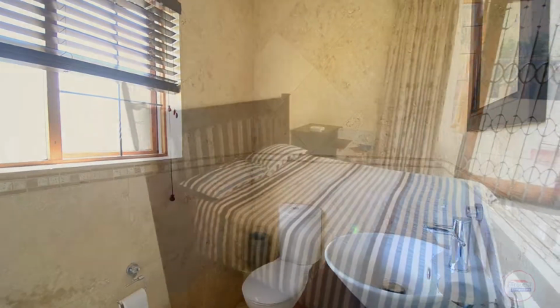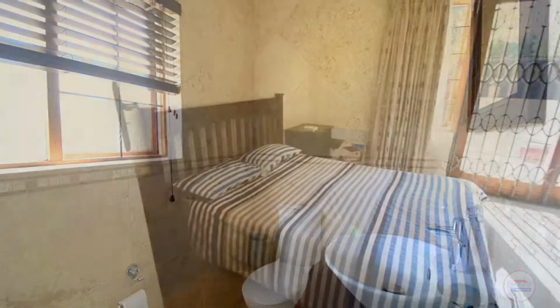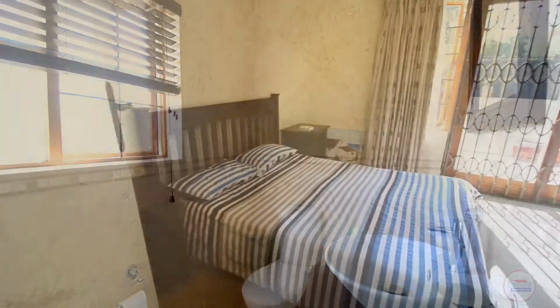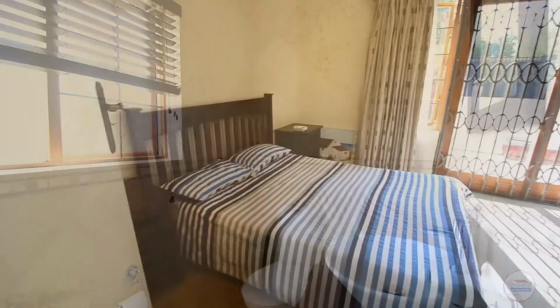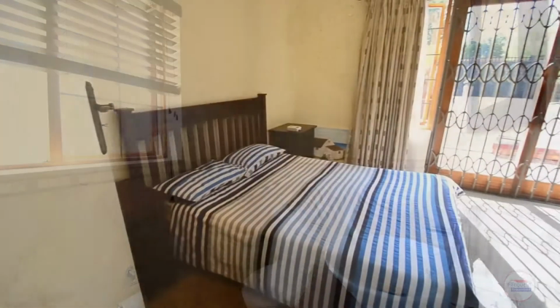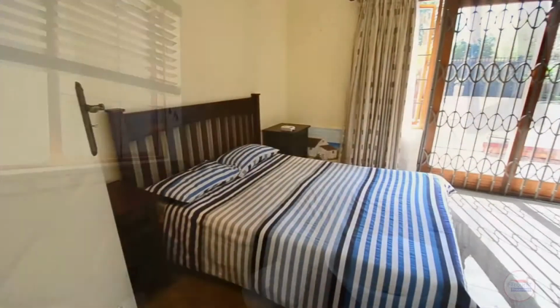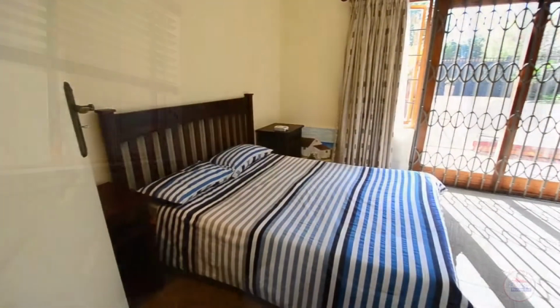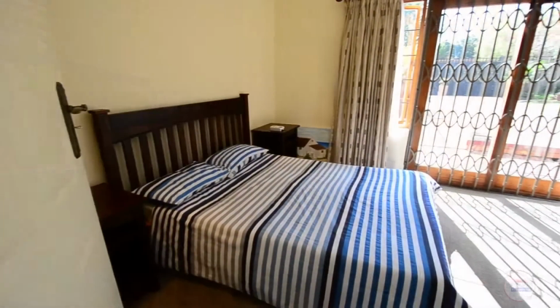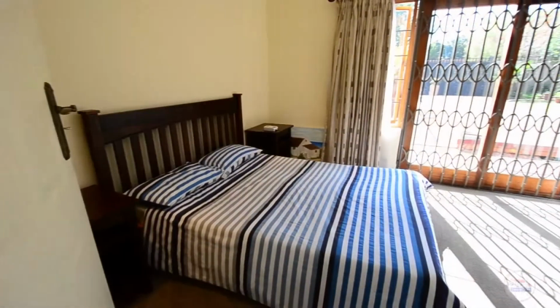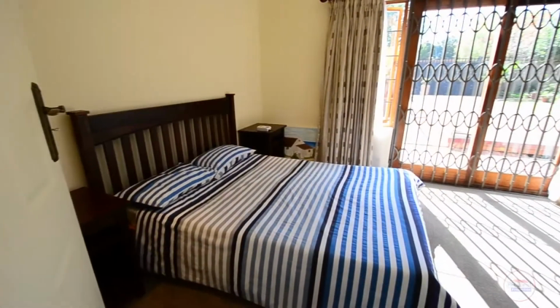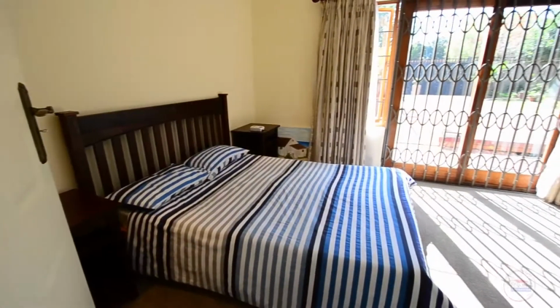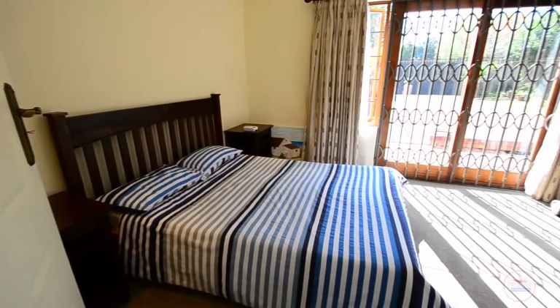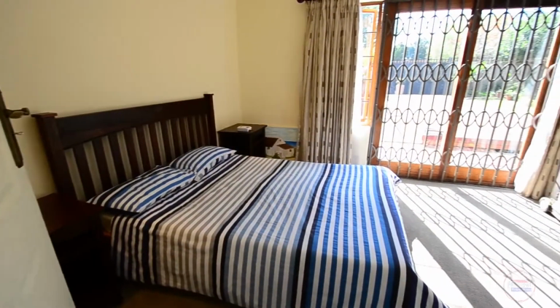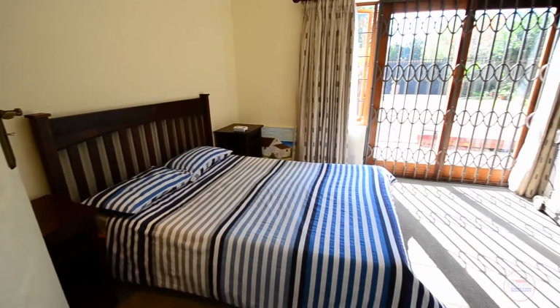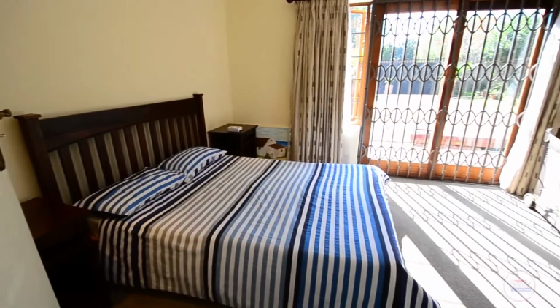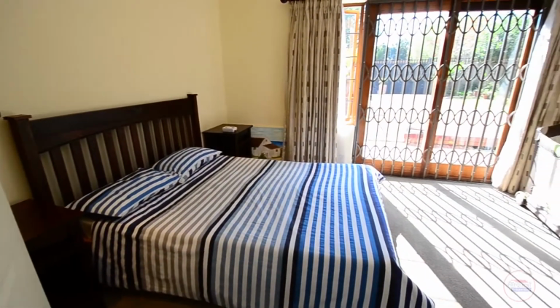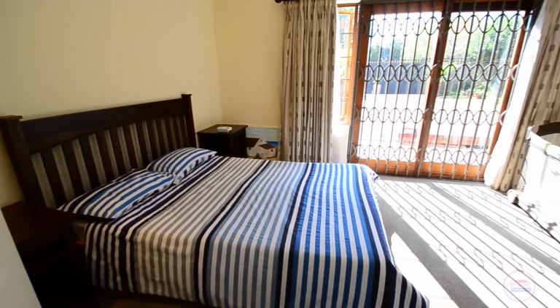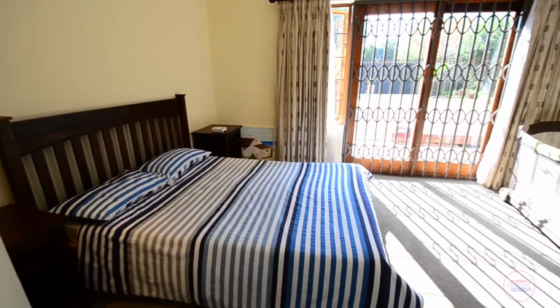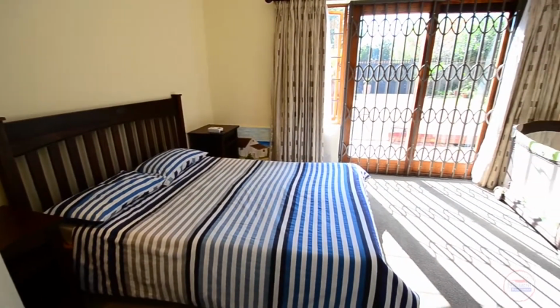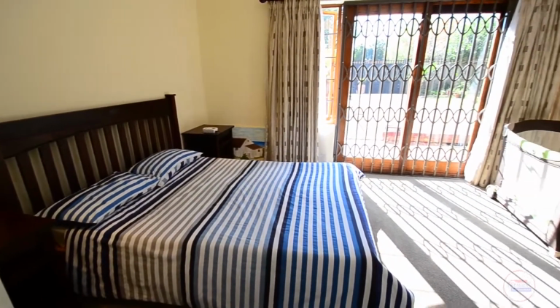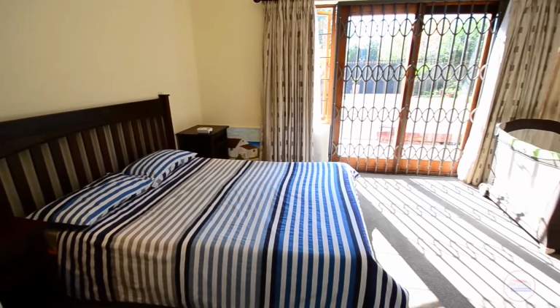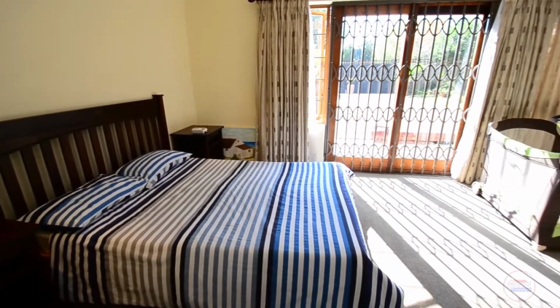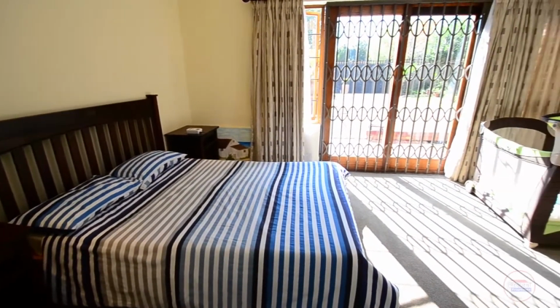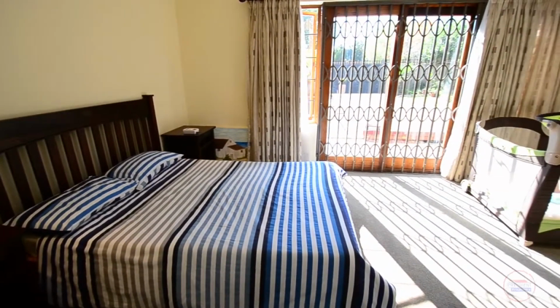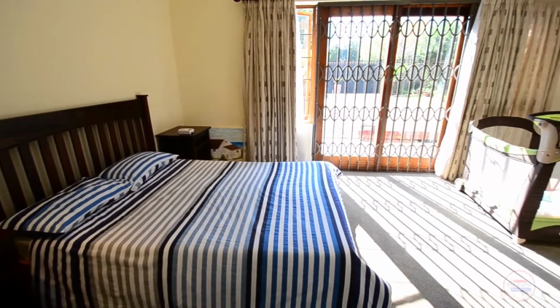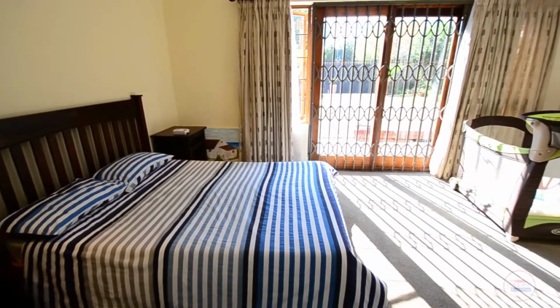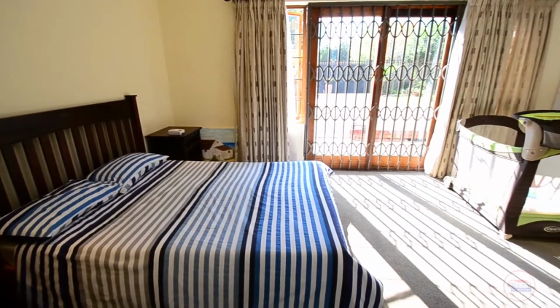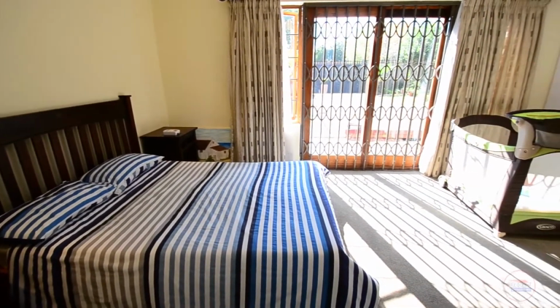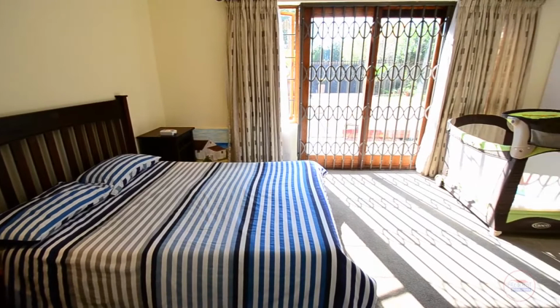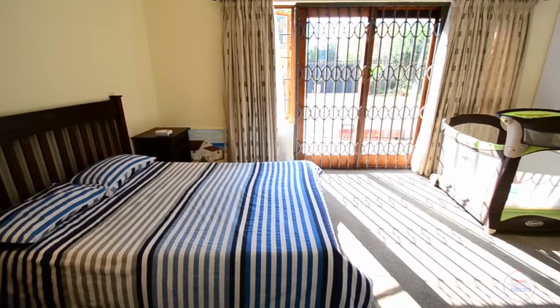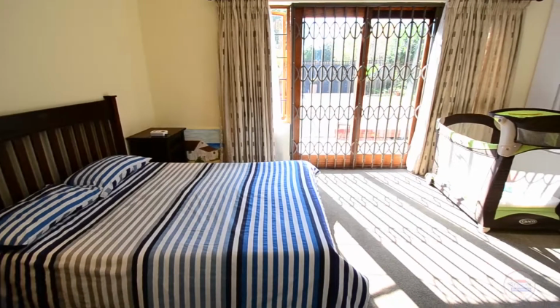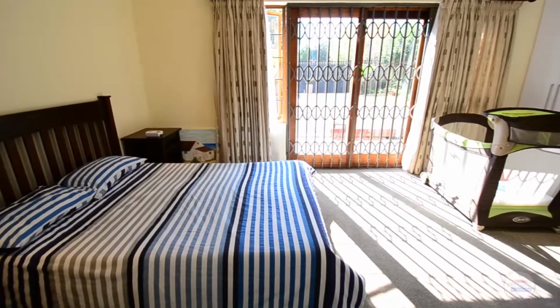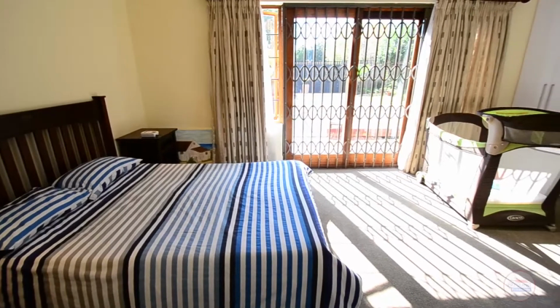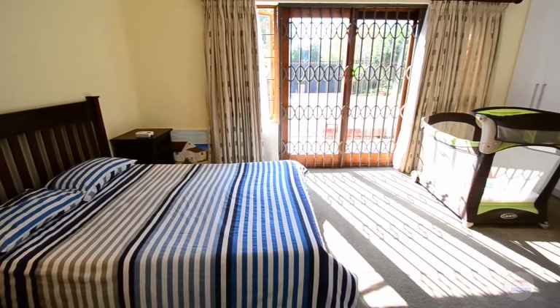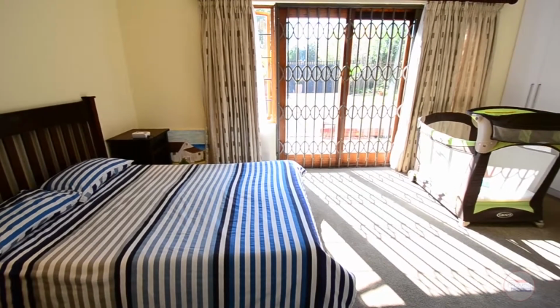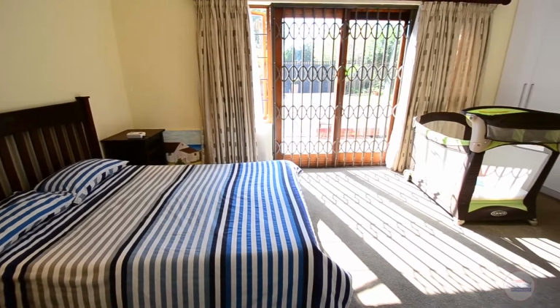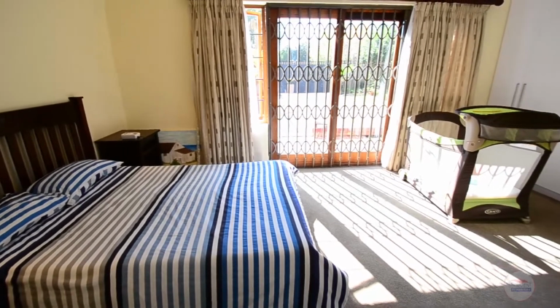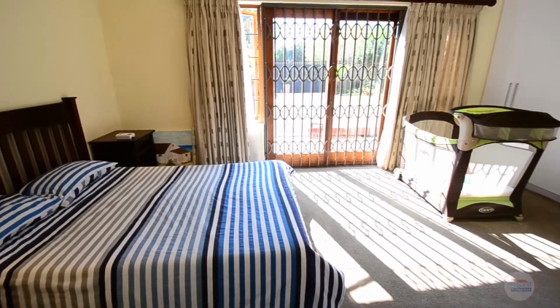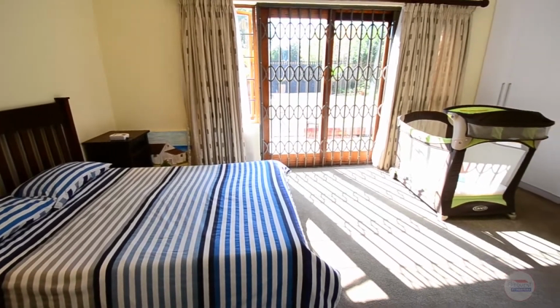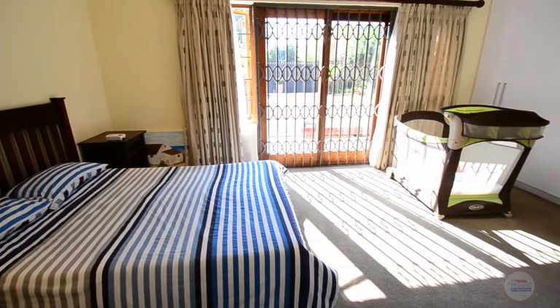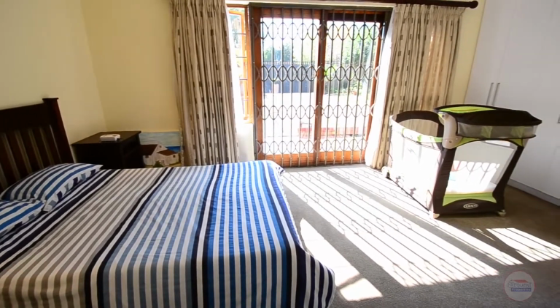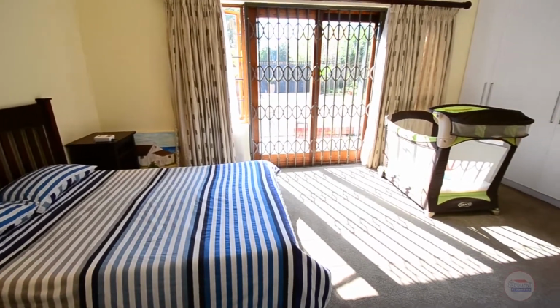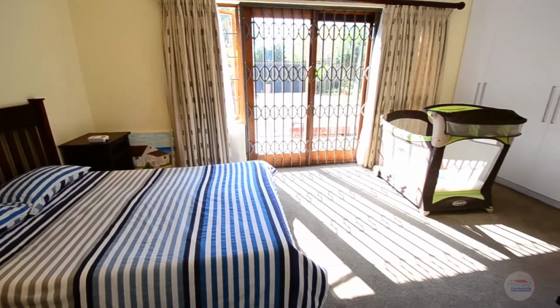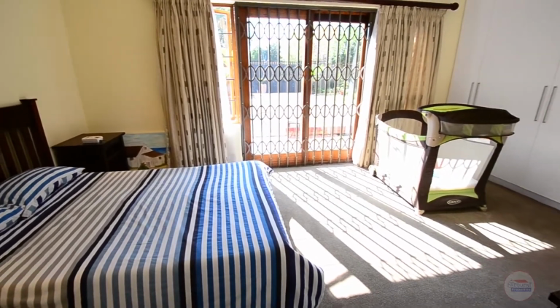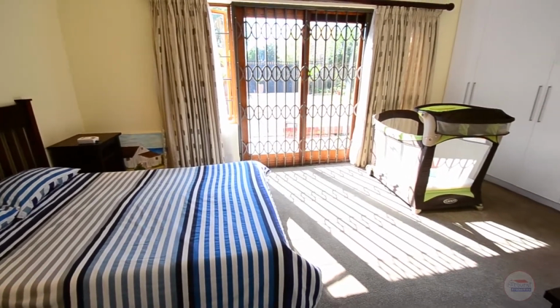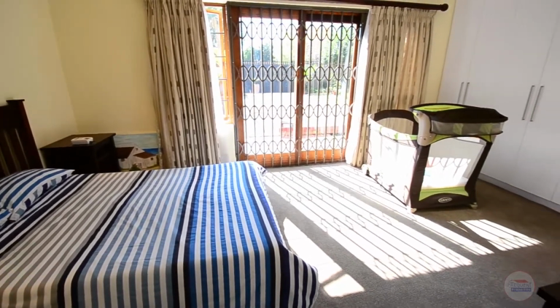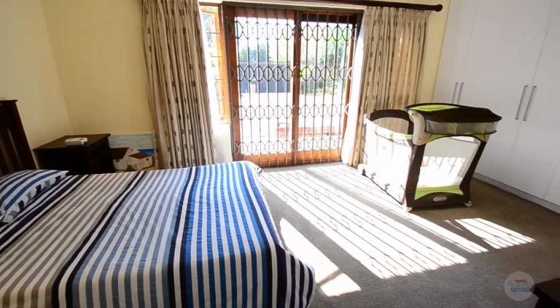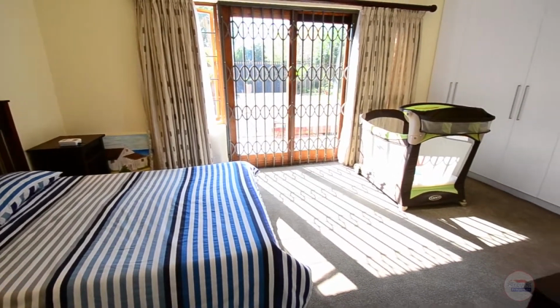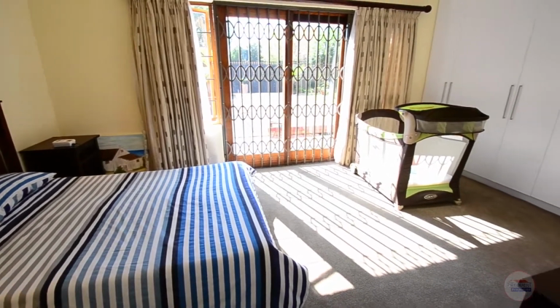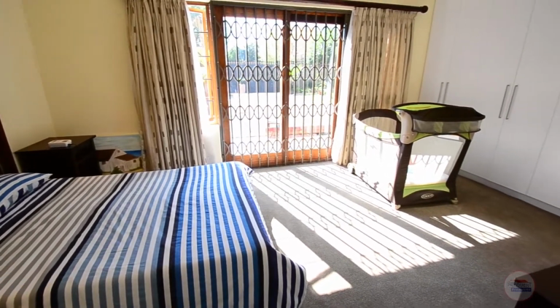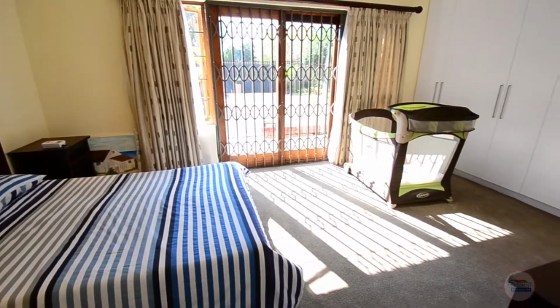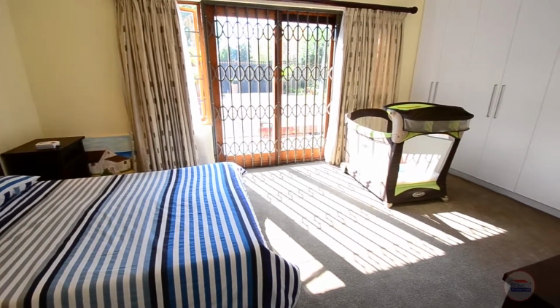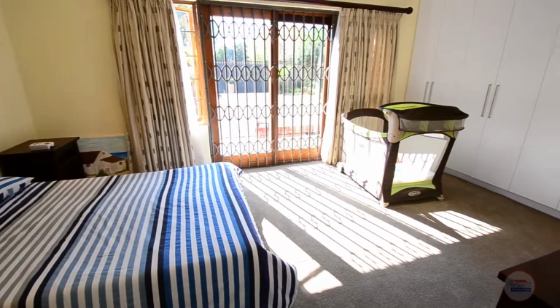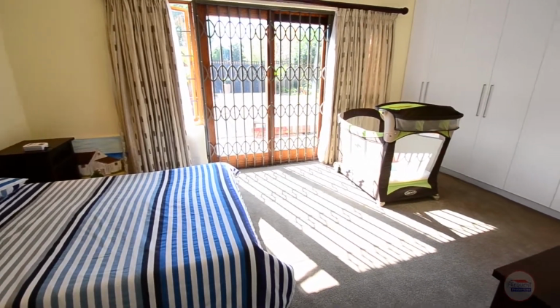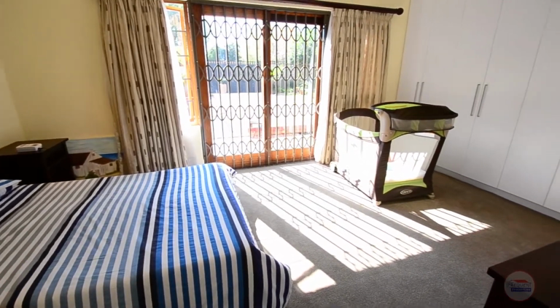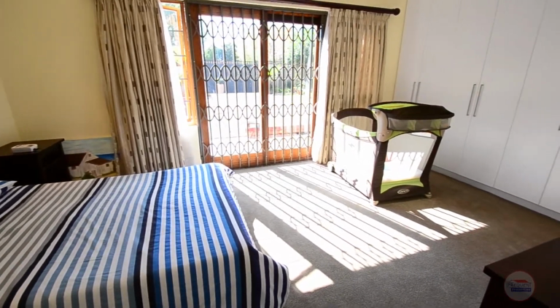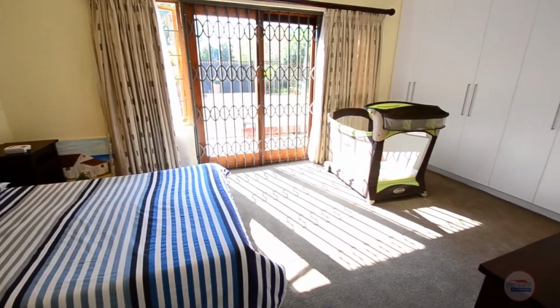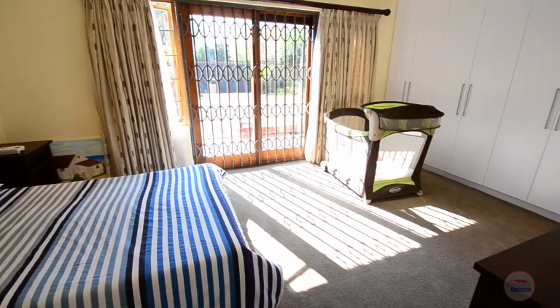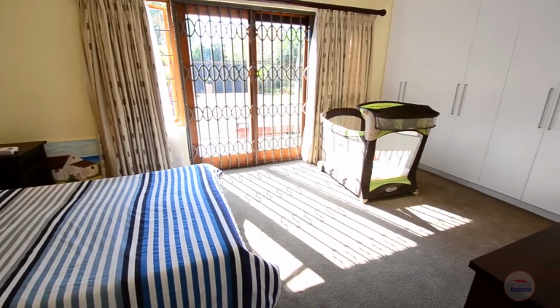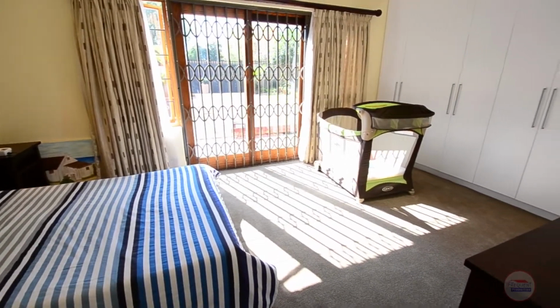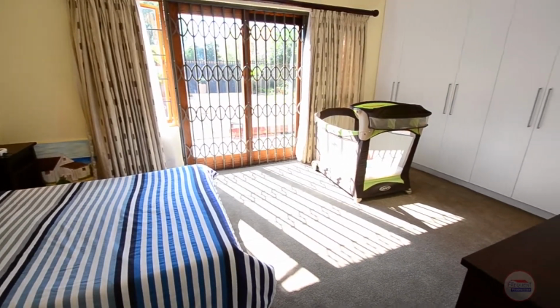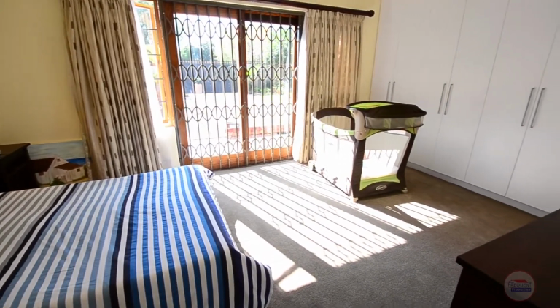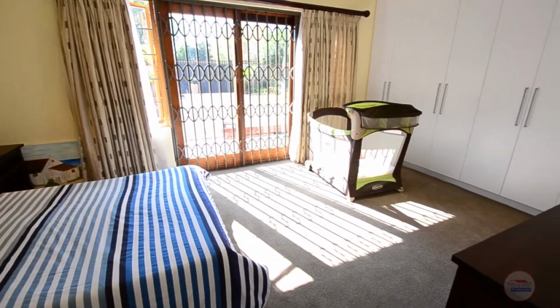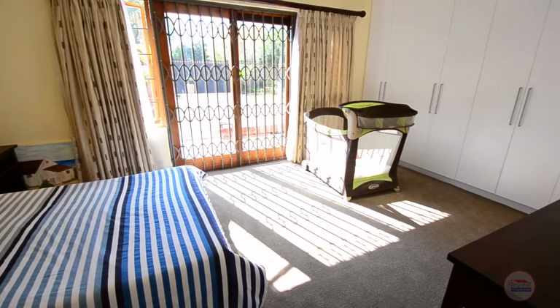The first spacious bedroom features carpeted floors, air conditioning, built-in cupboards and a door leading out onto the deck area.